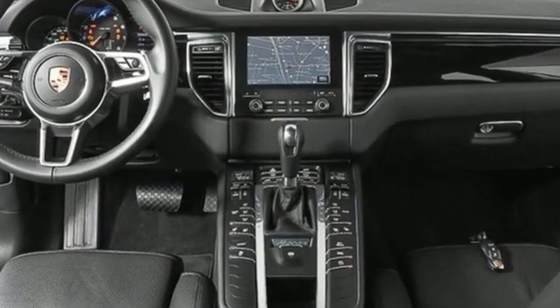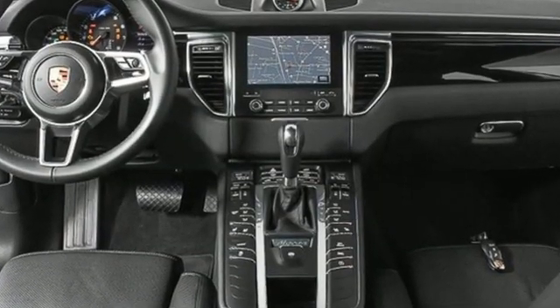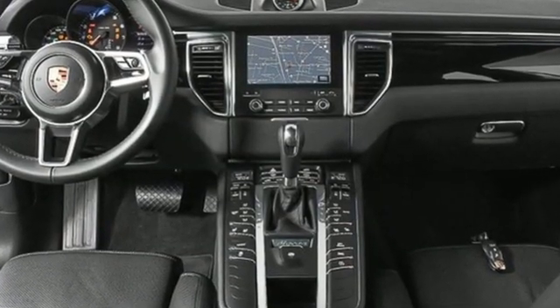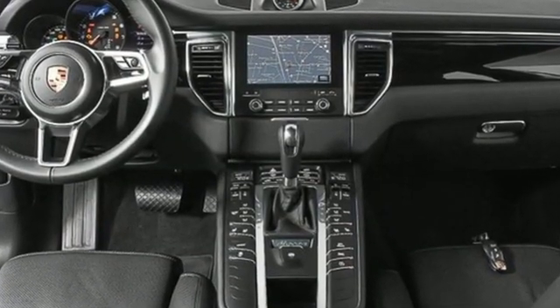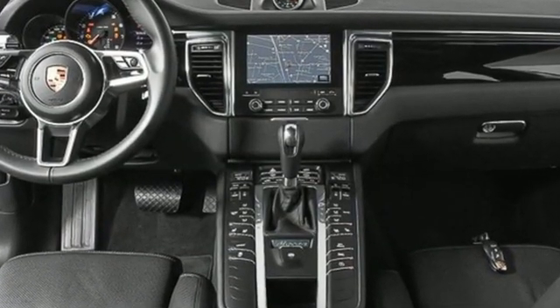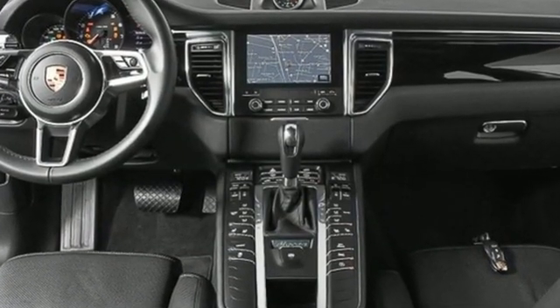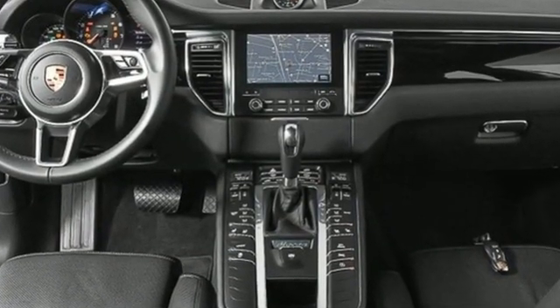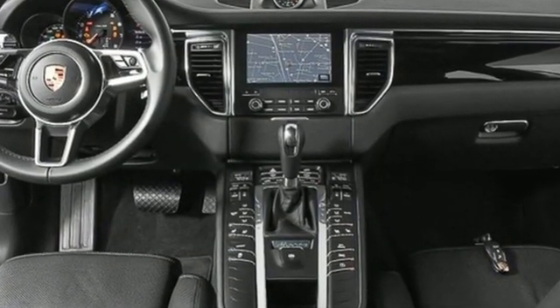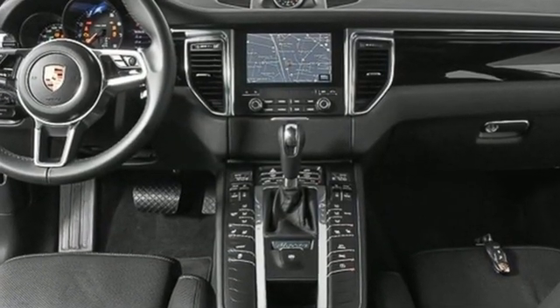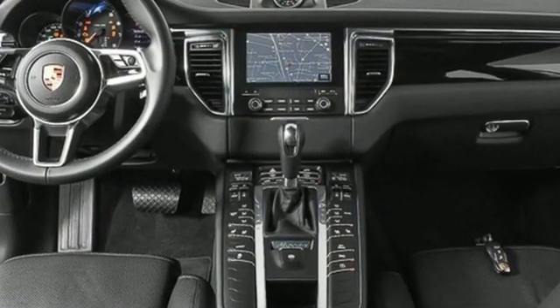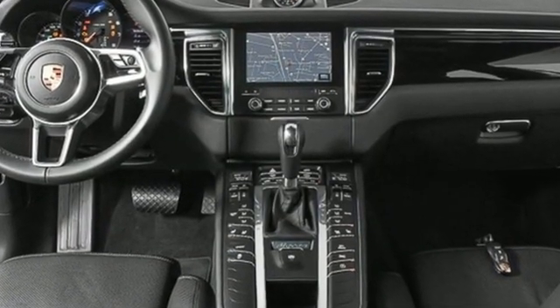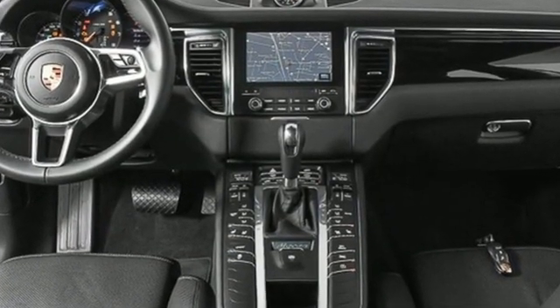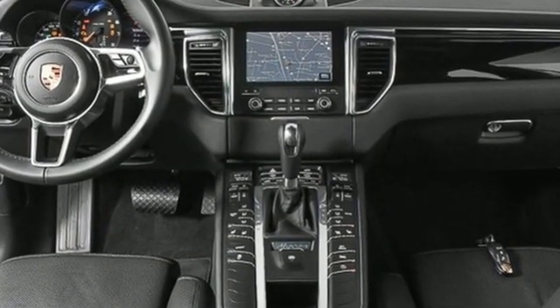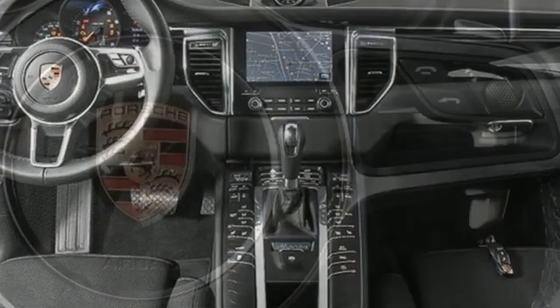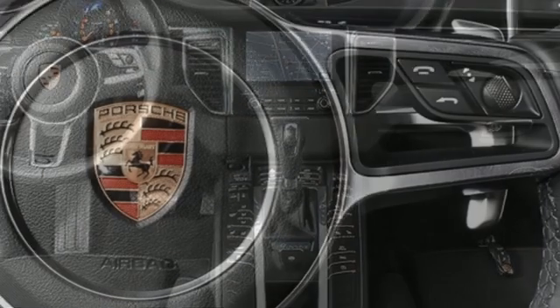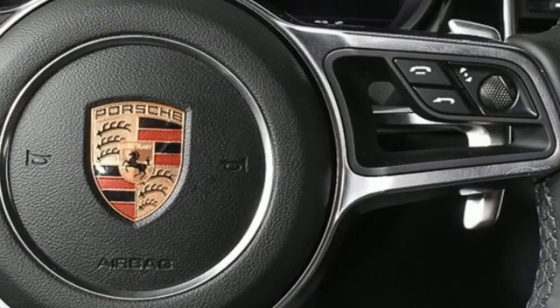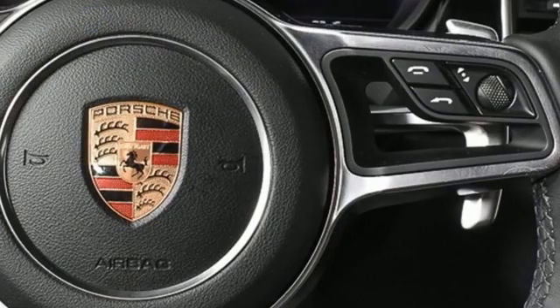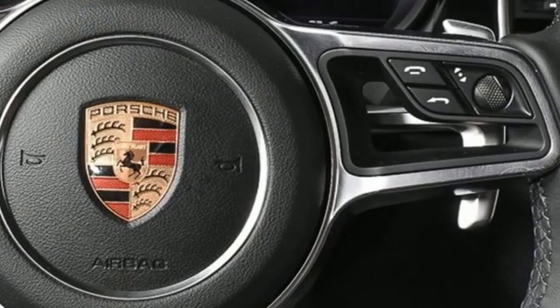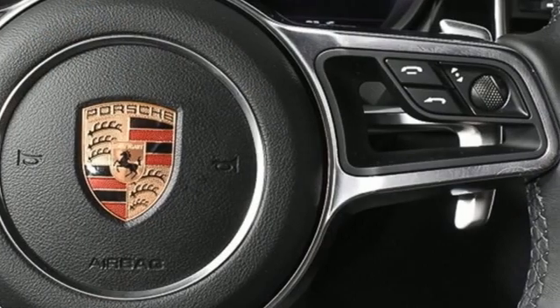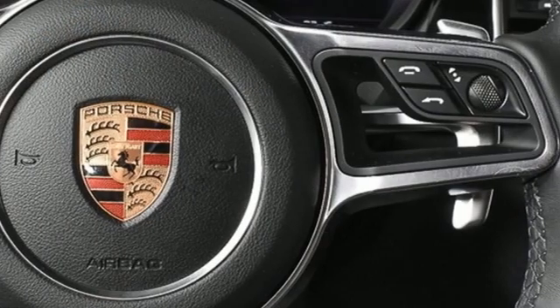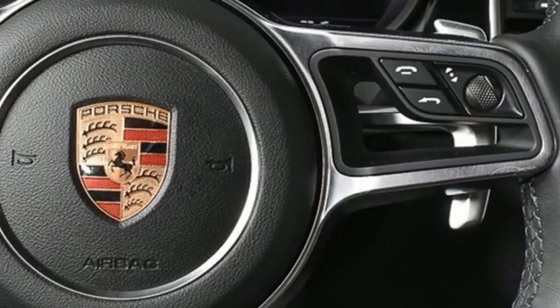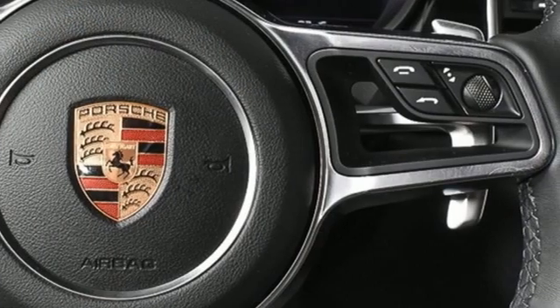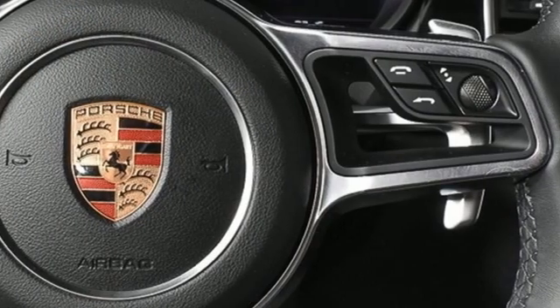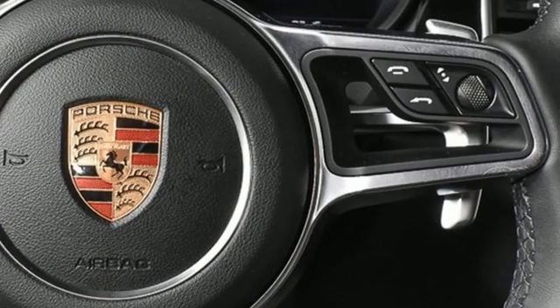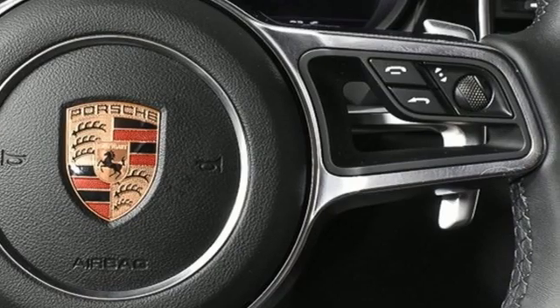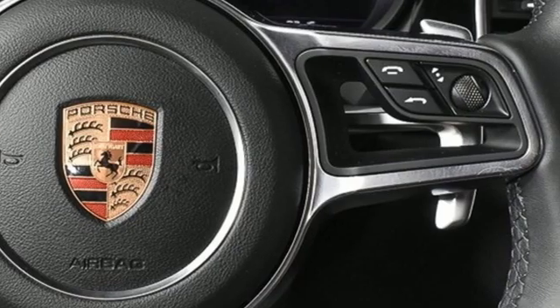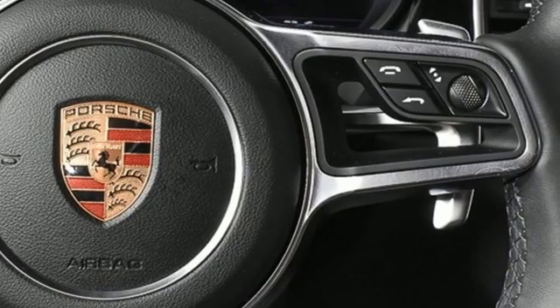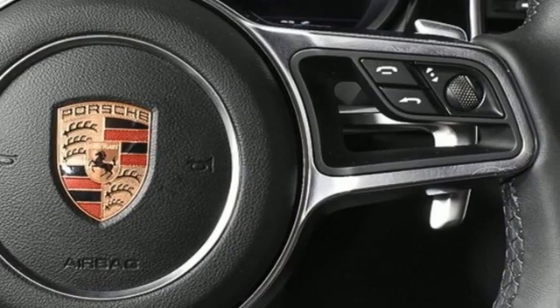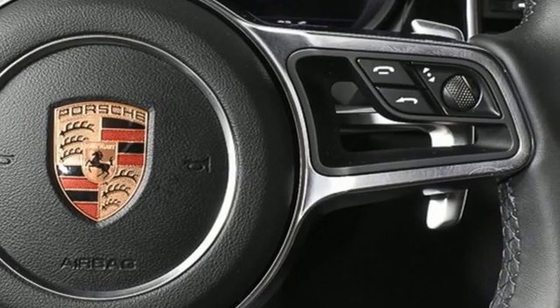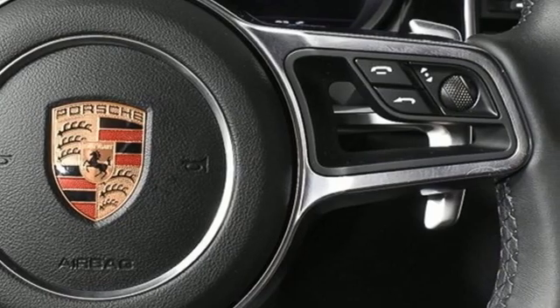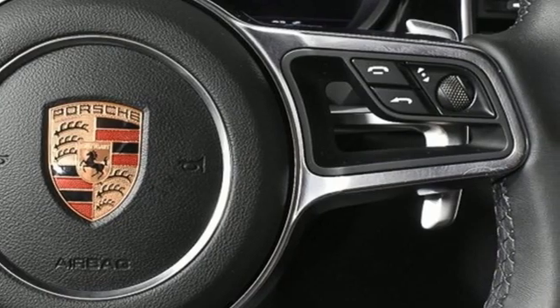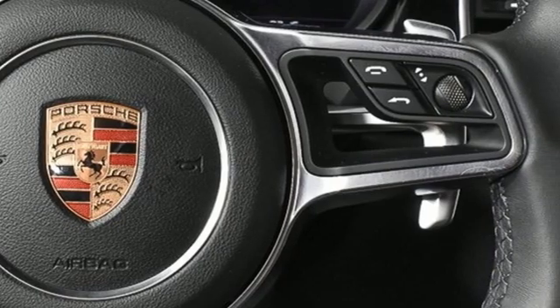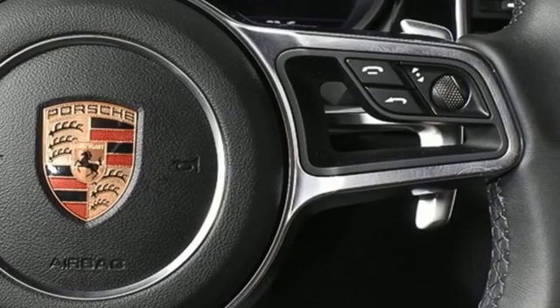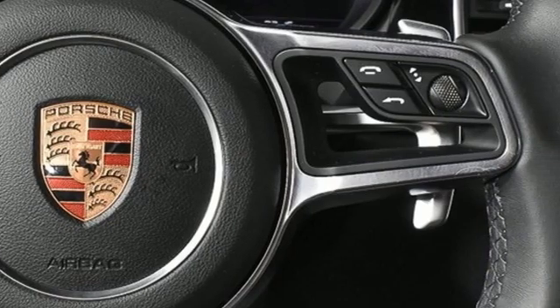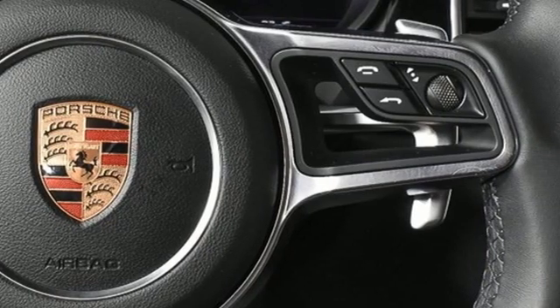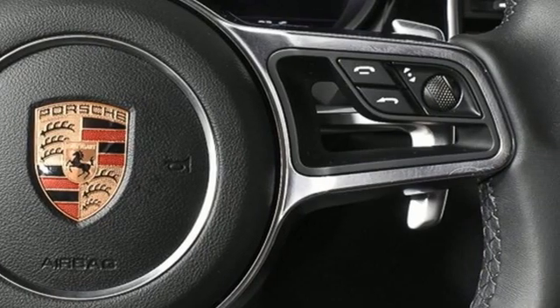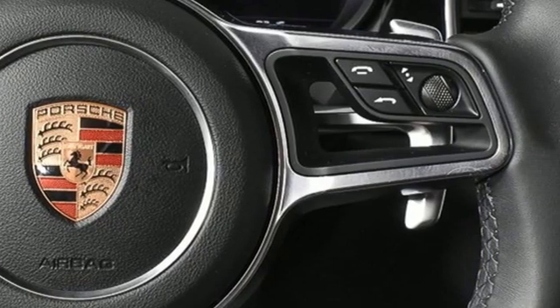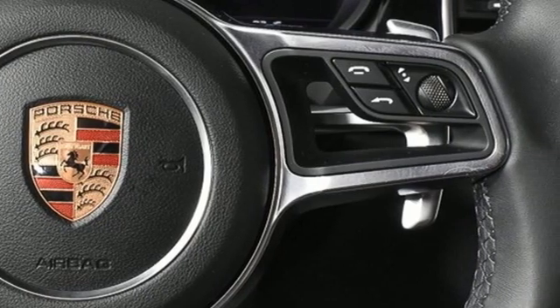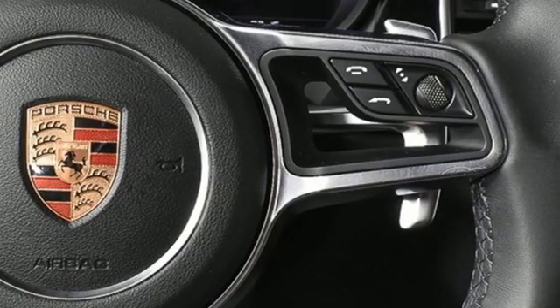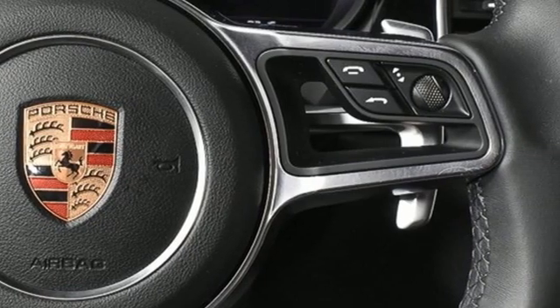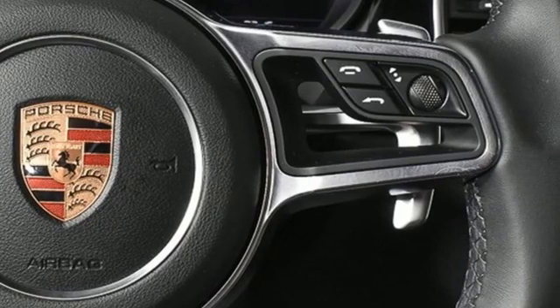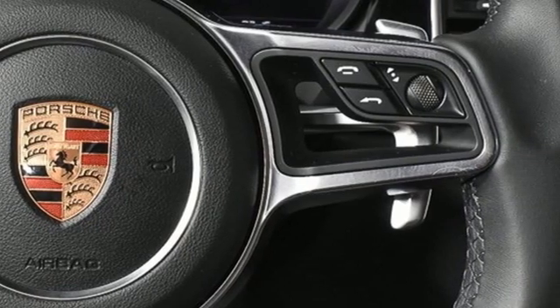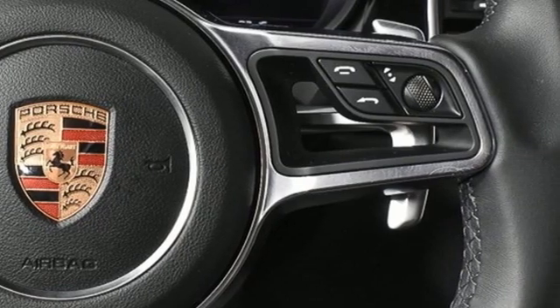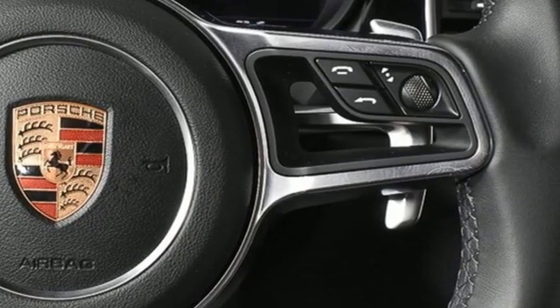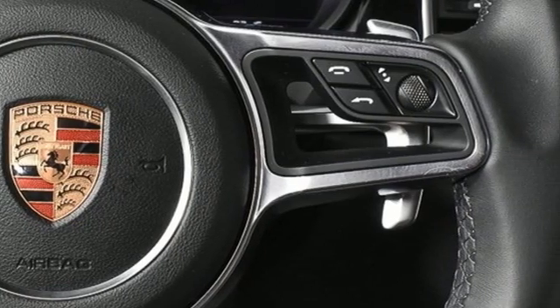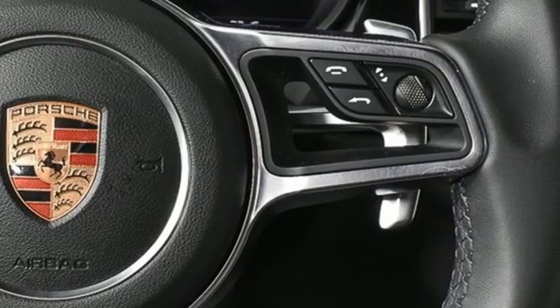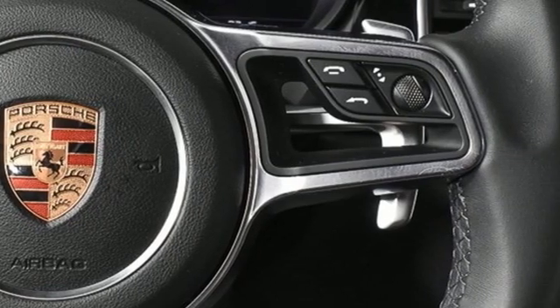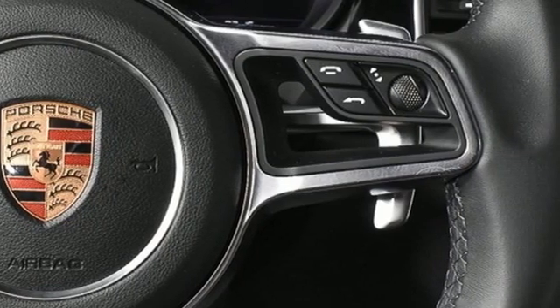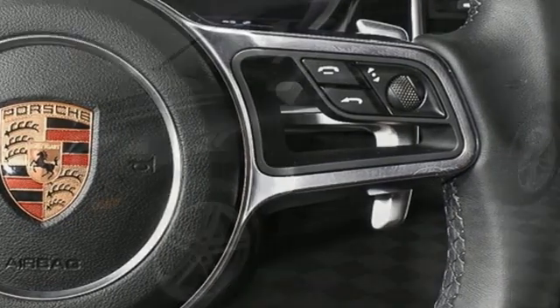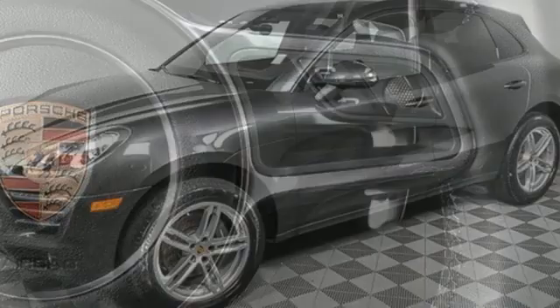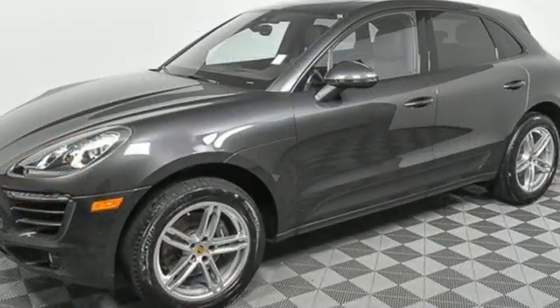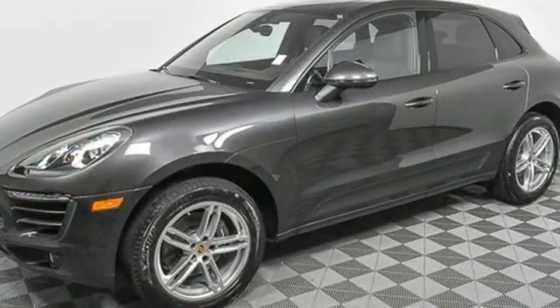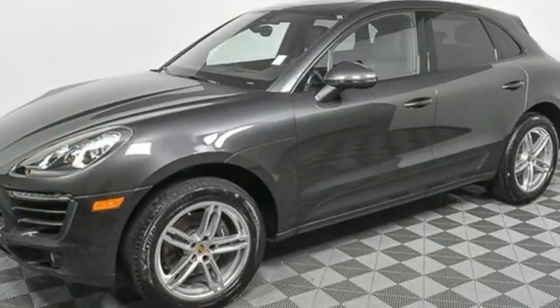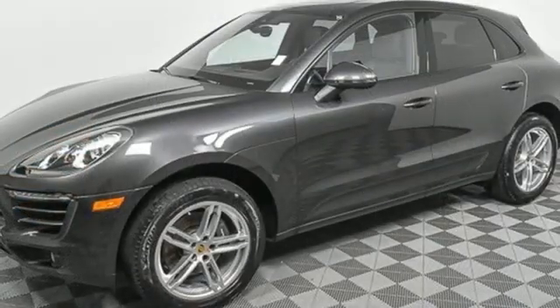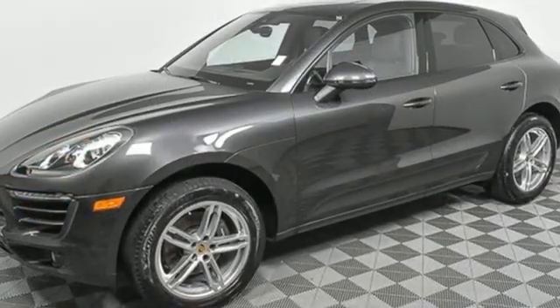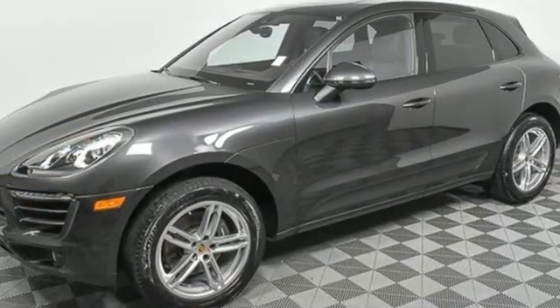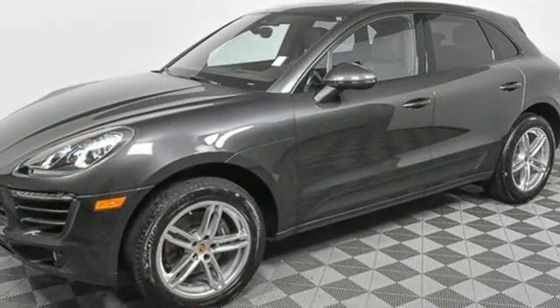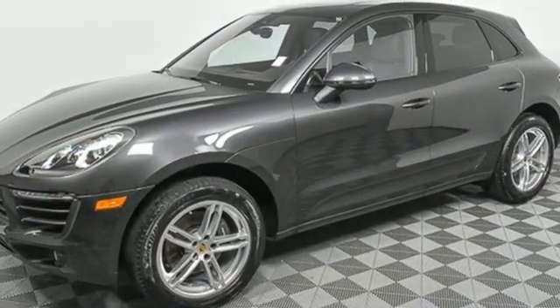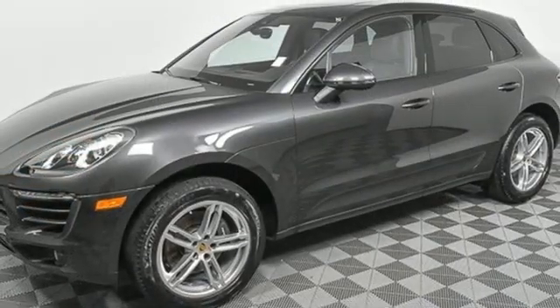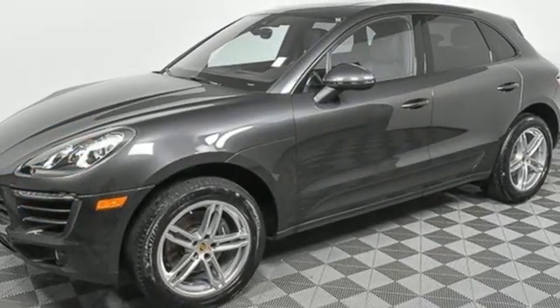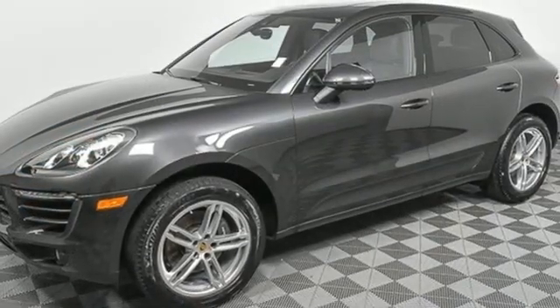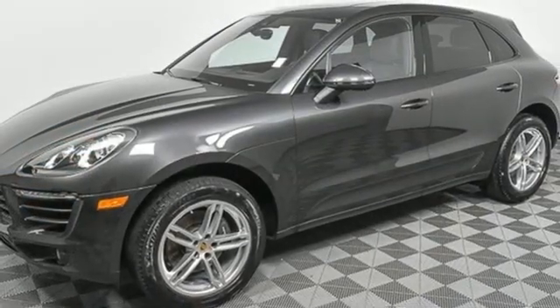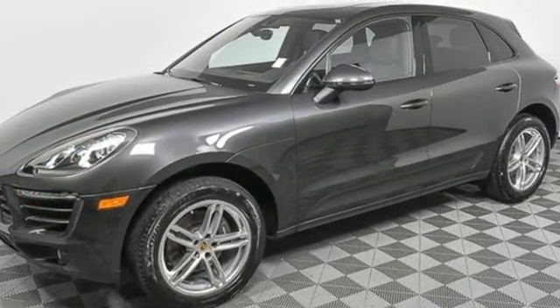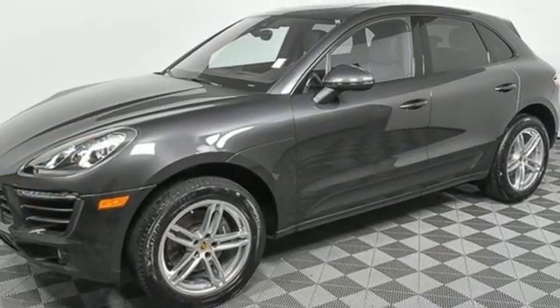Car and Driver declare this is truly the SUV for those who swore they'd never be caught driving one. Power. Performance. Porsche.